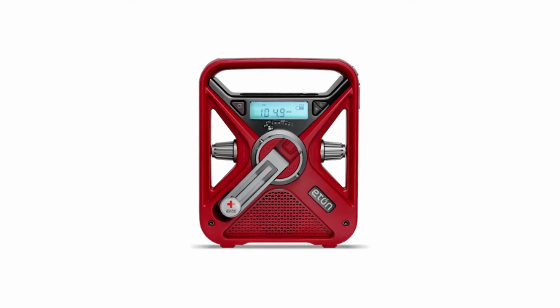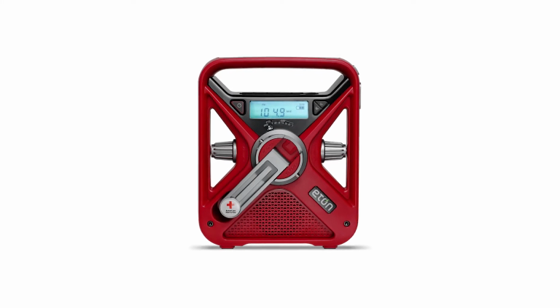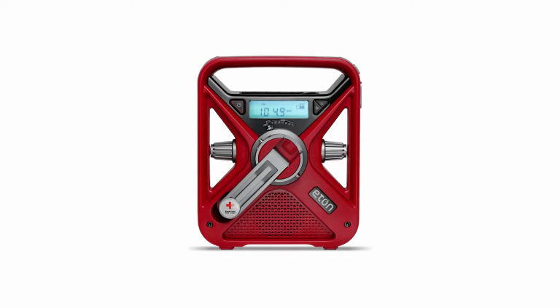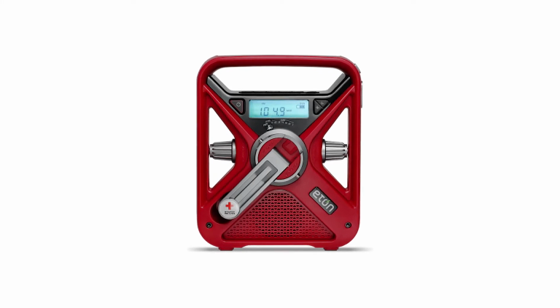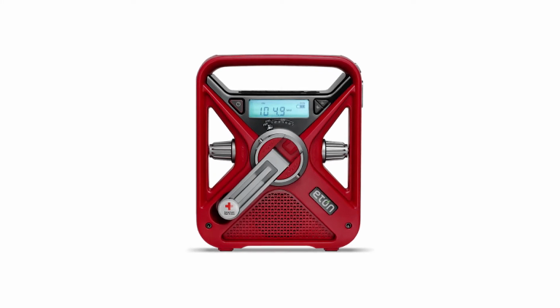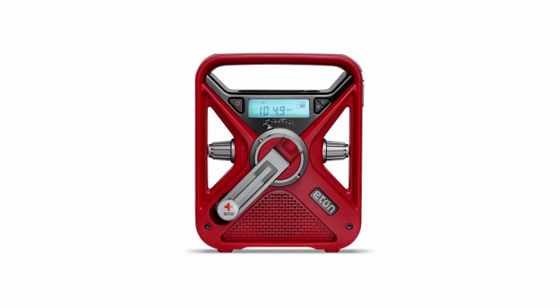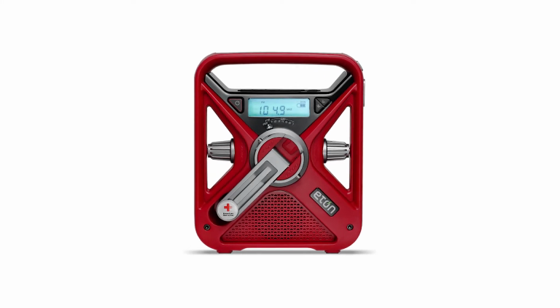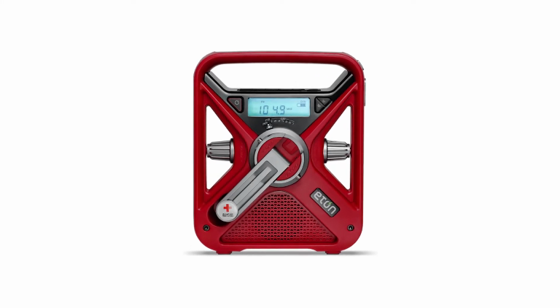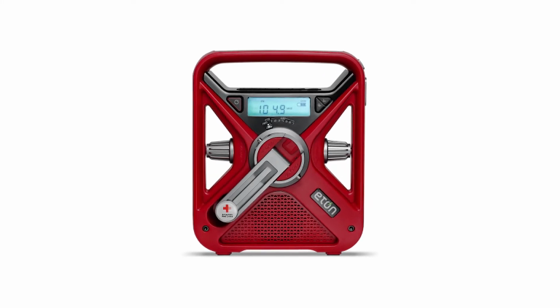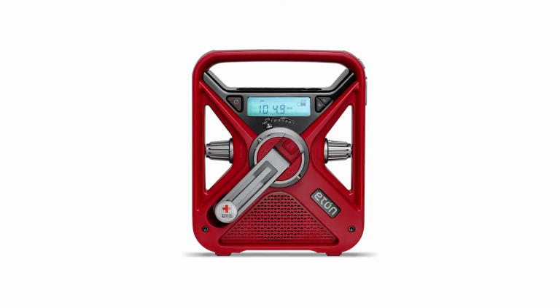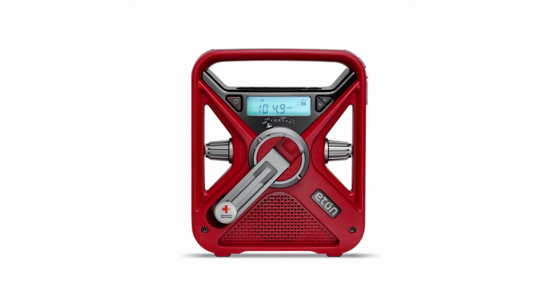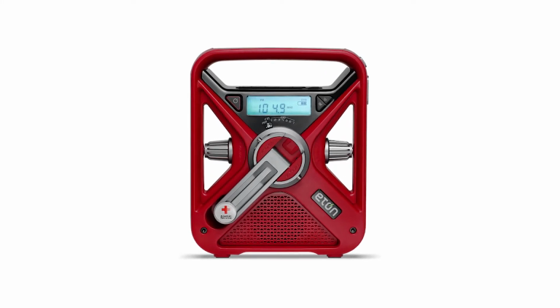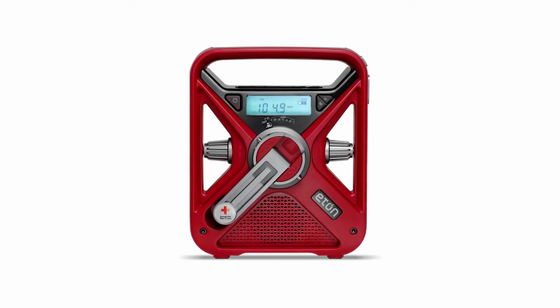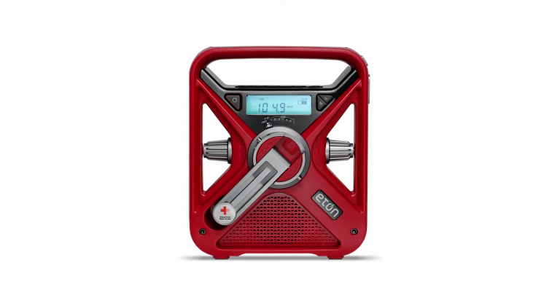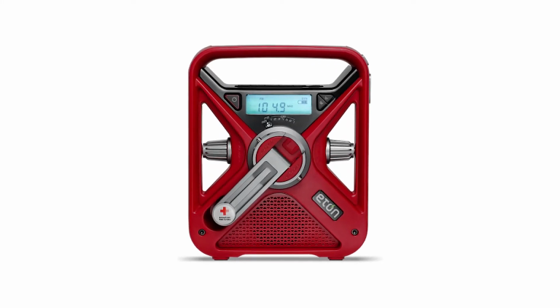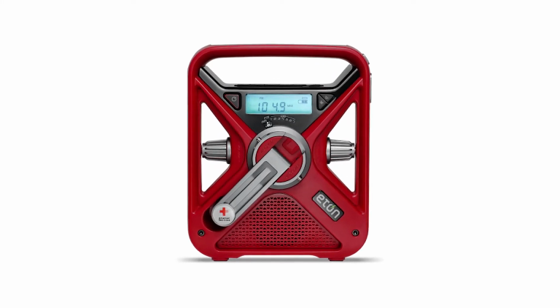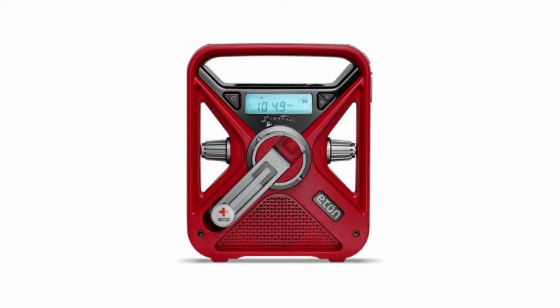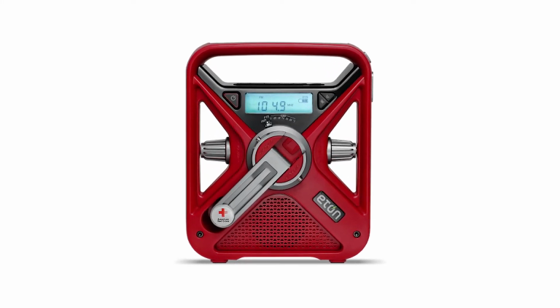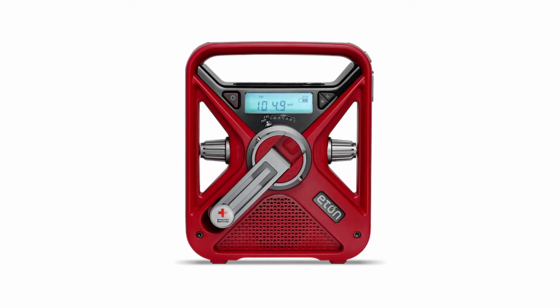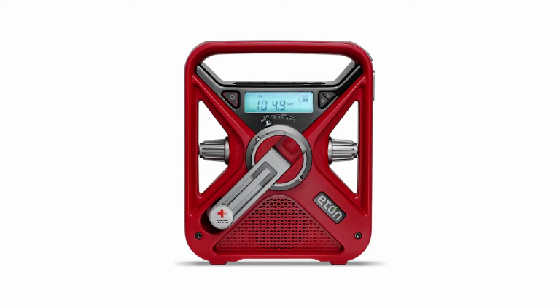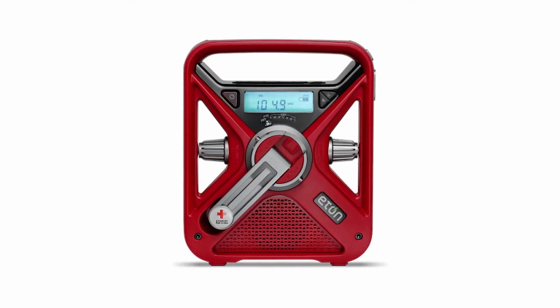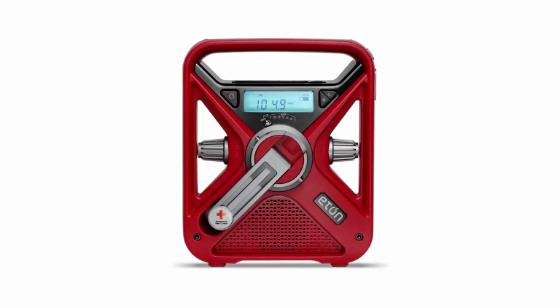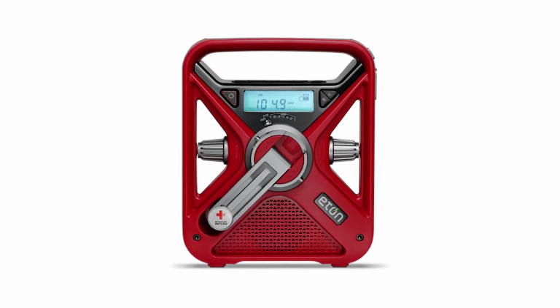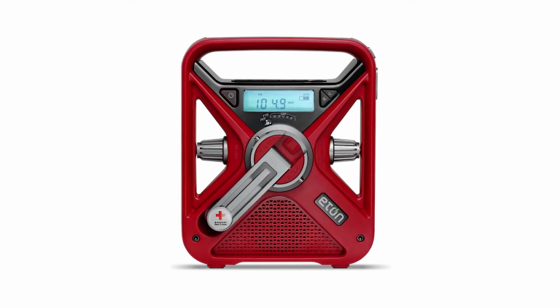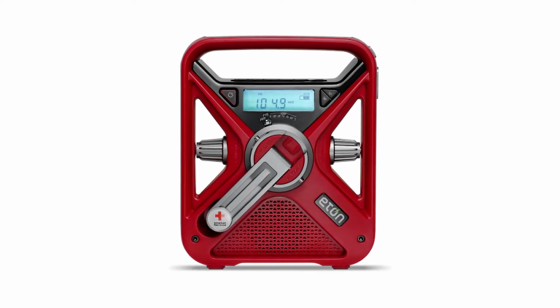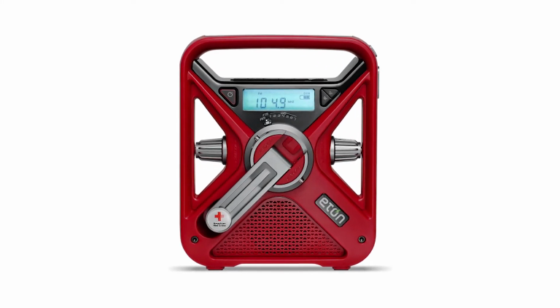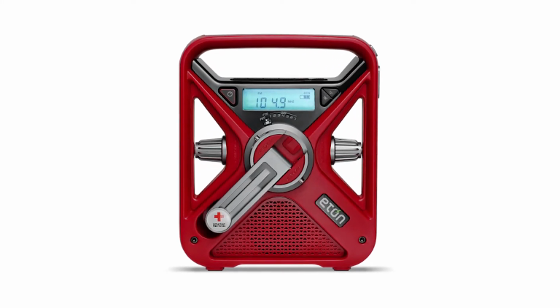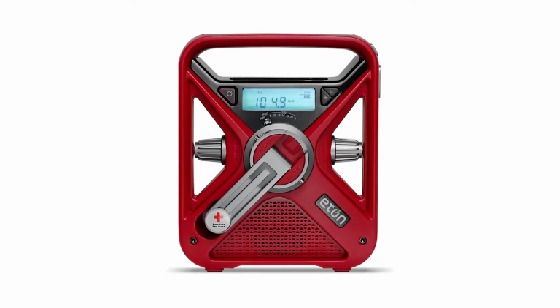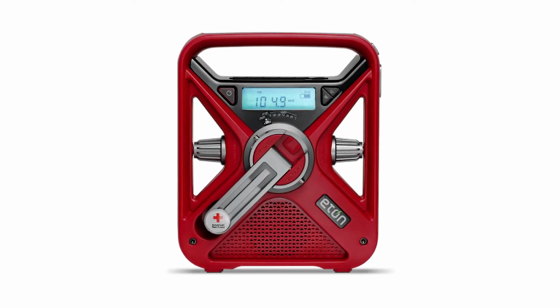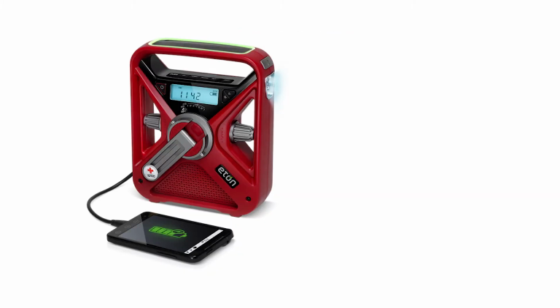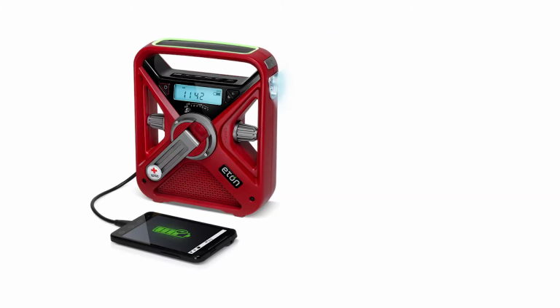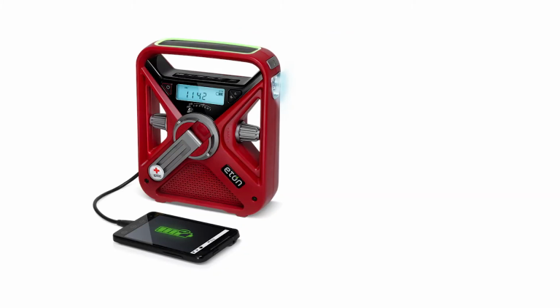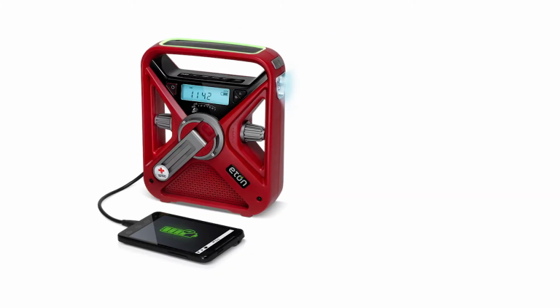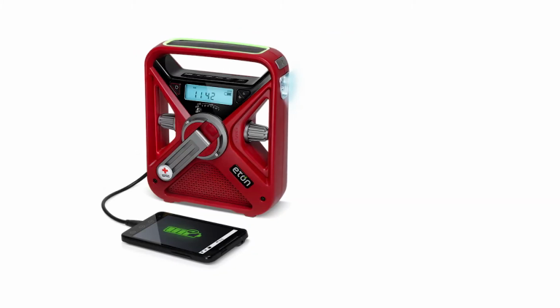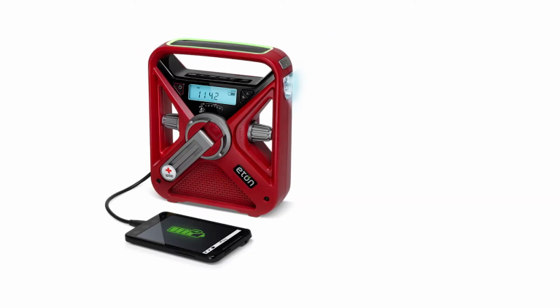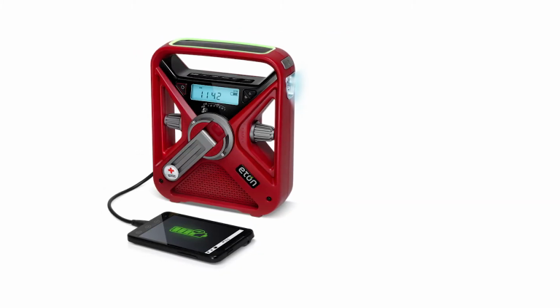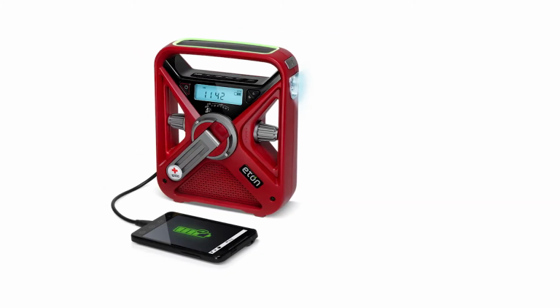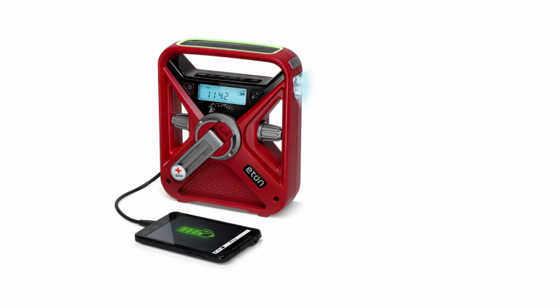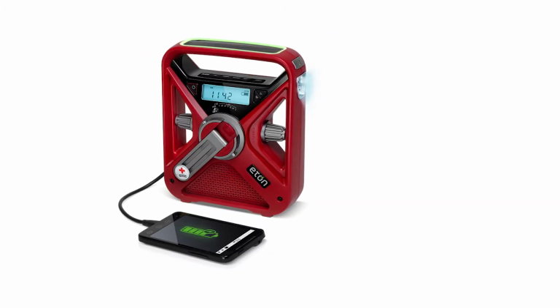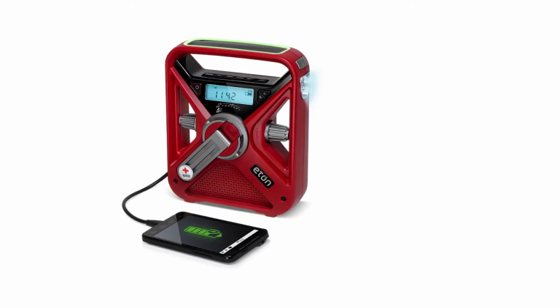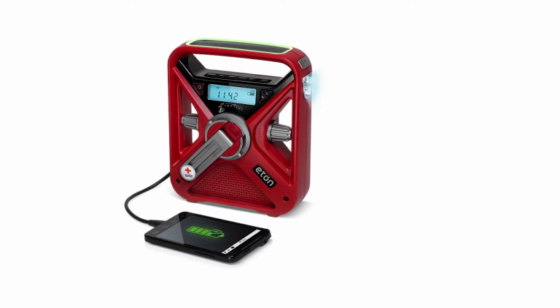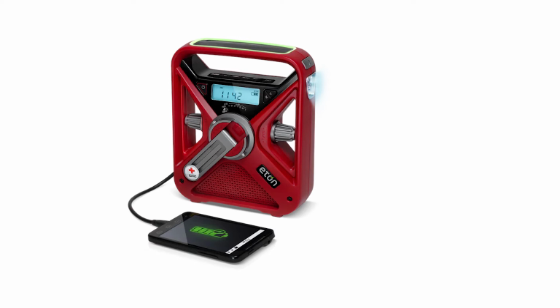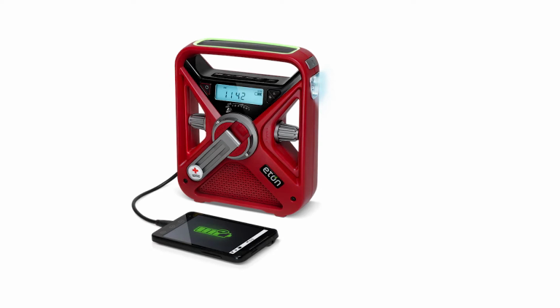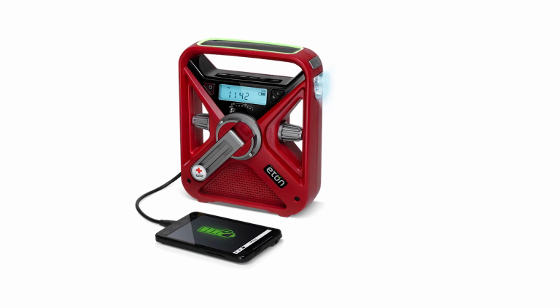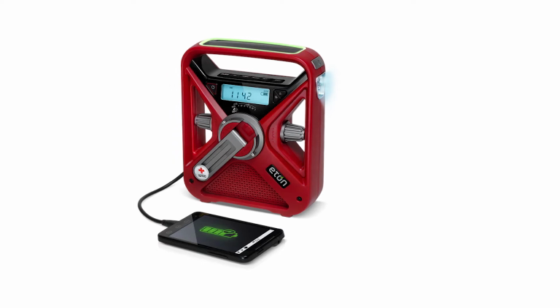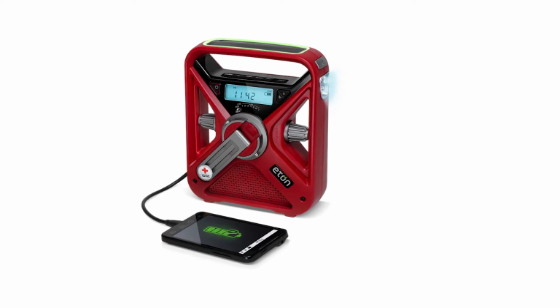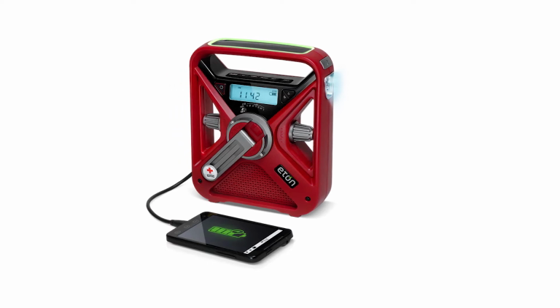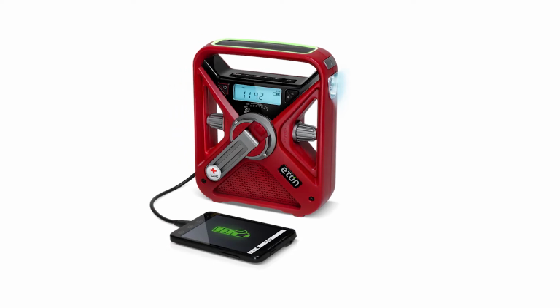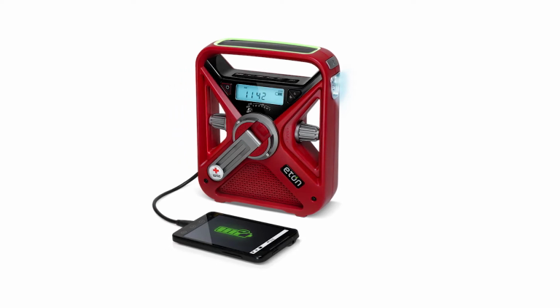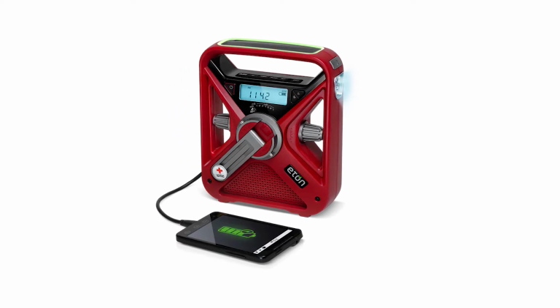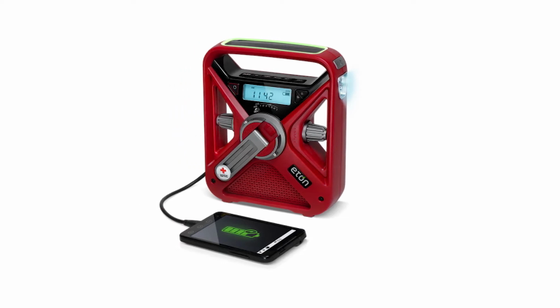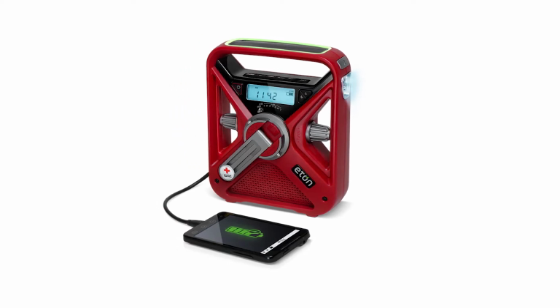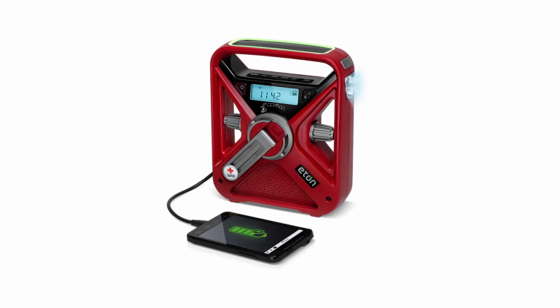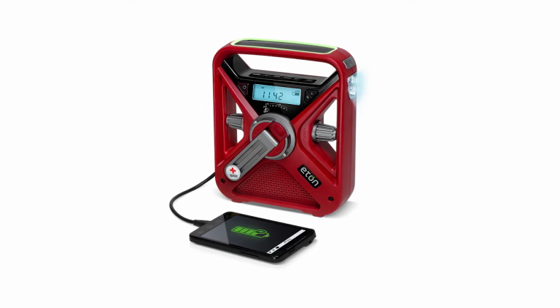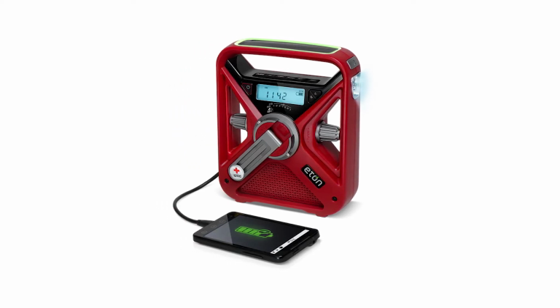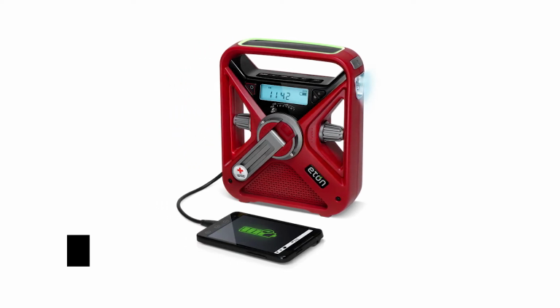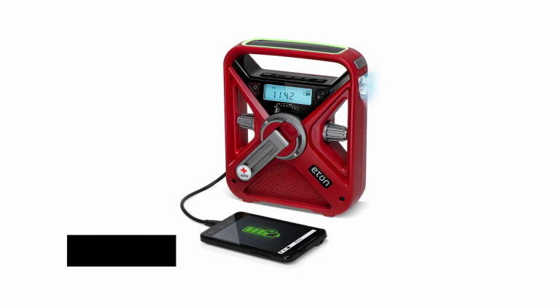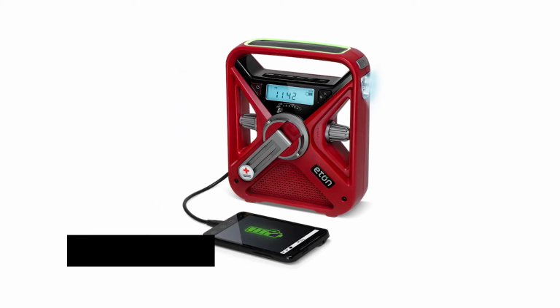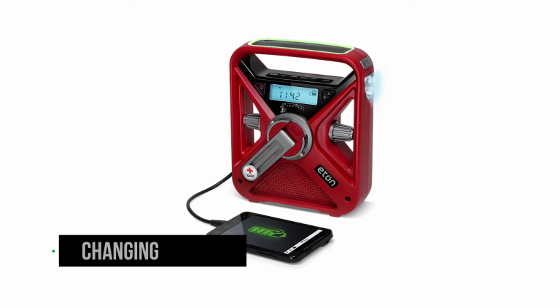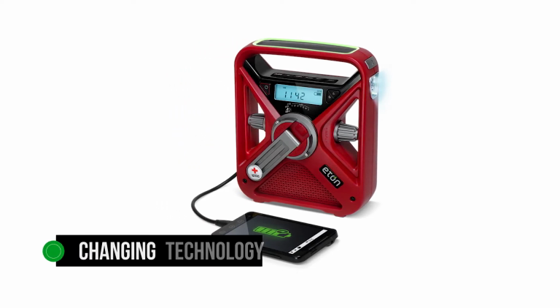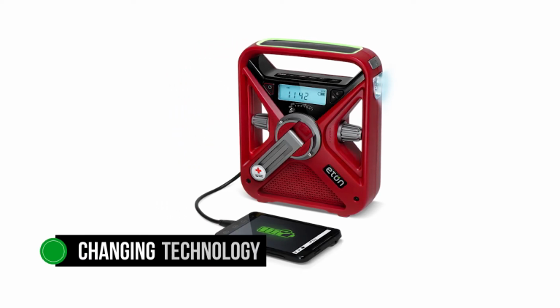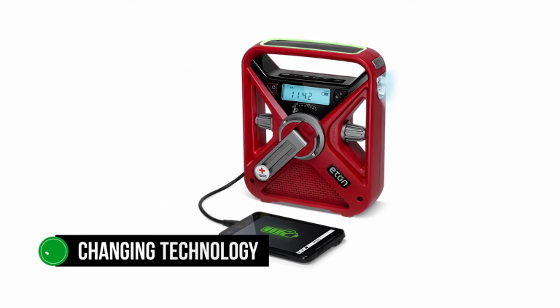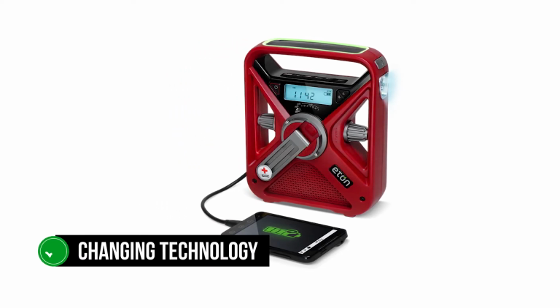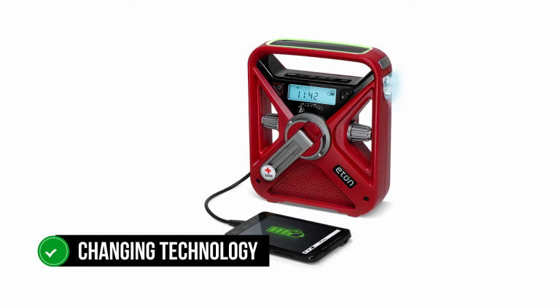So, what's the difference between the FRX3 and FRX3 Plus? The answer is technical changes that keep the radio competitive with the changing technology.